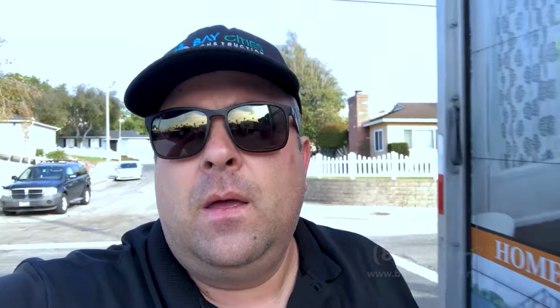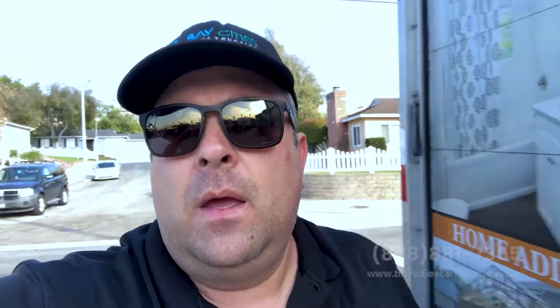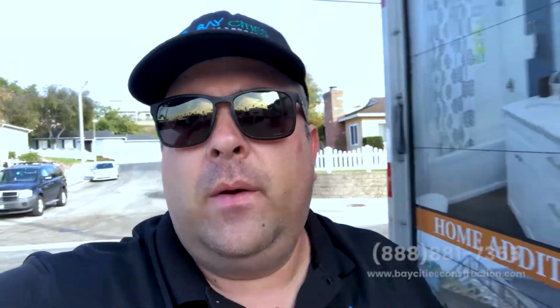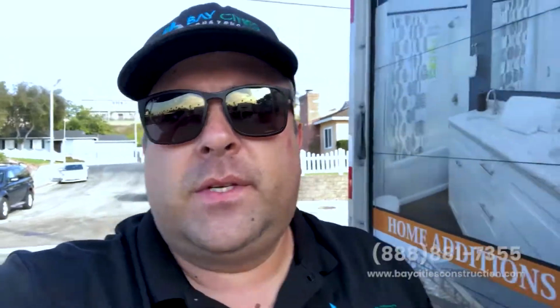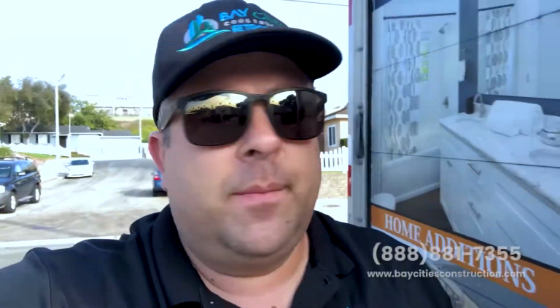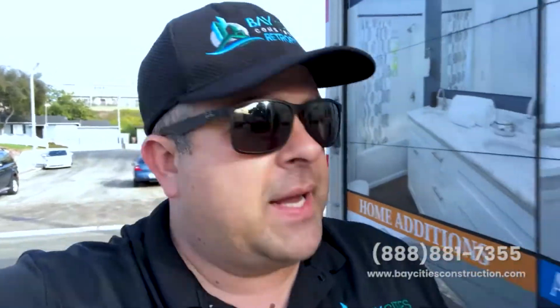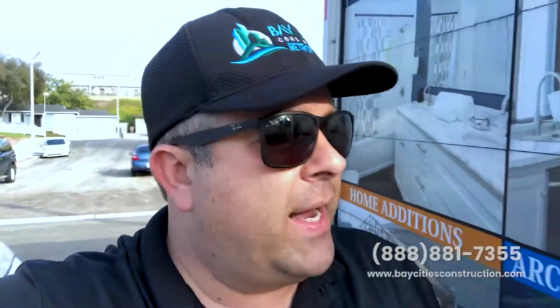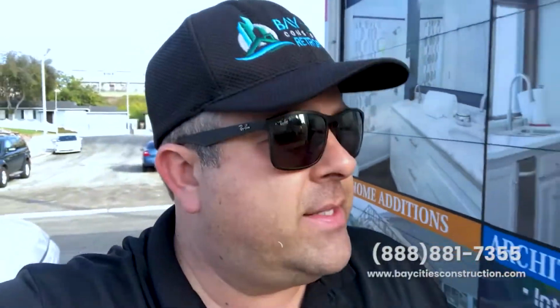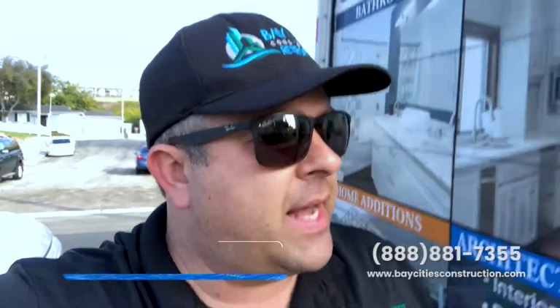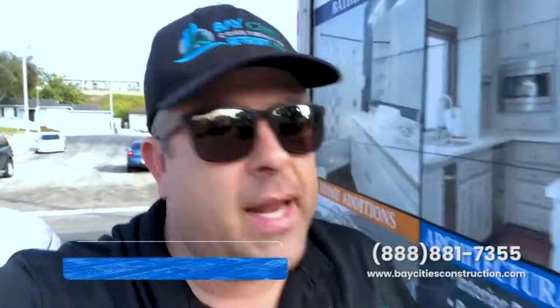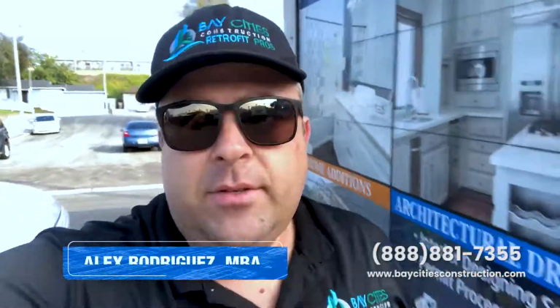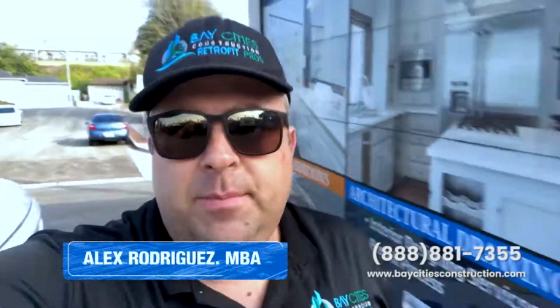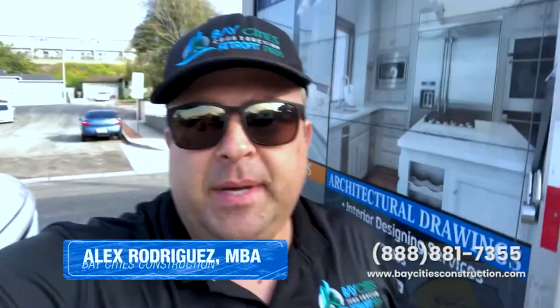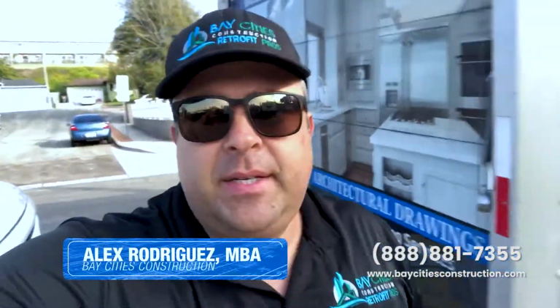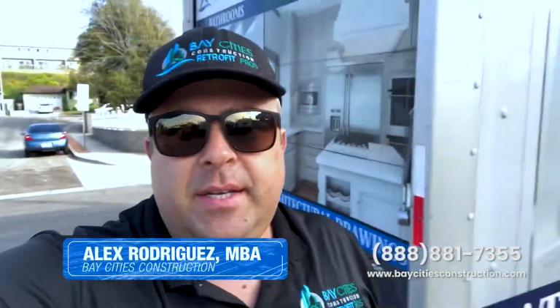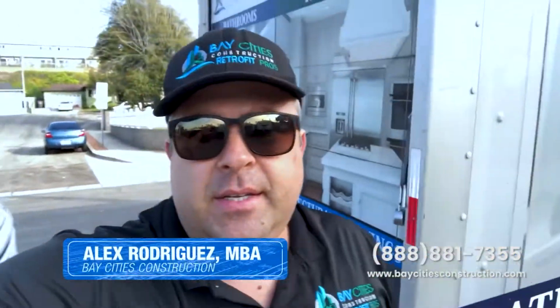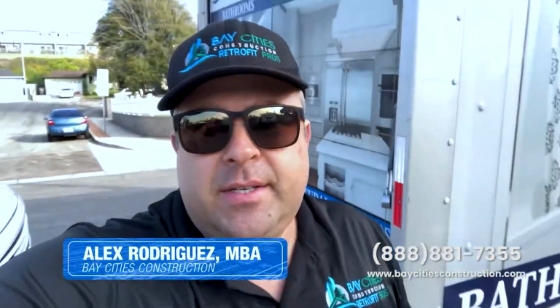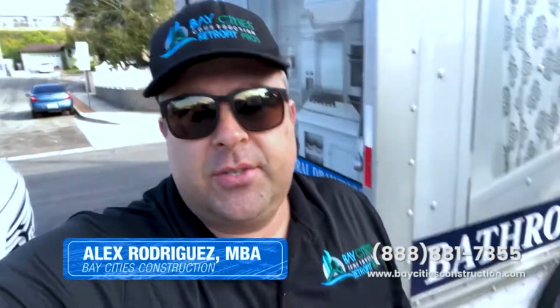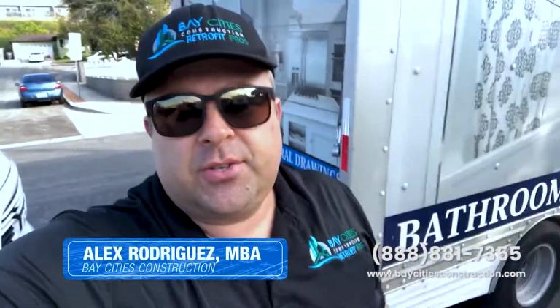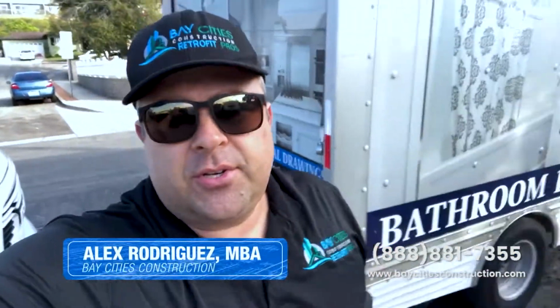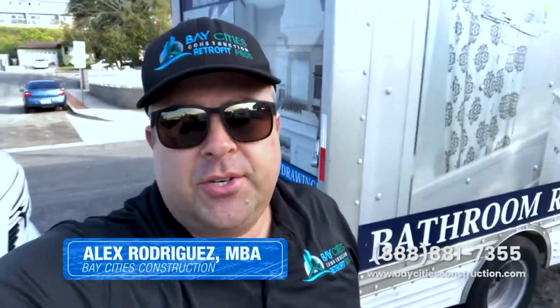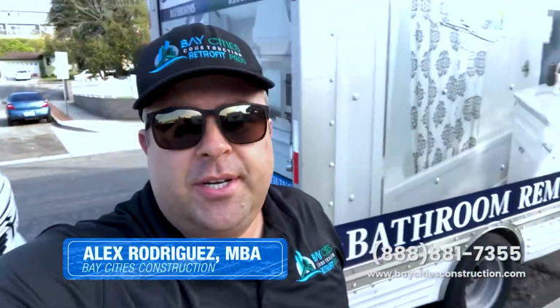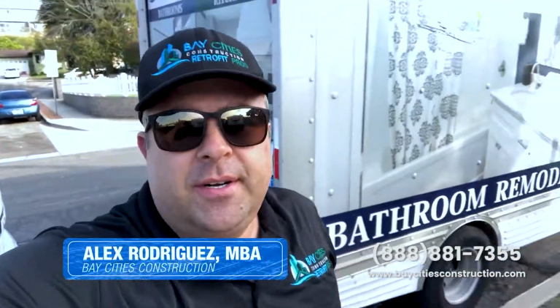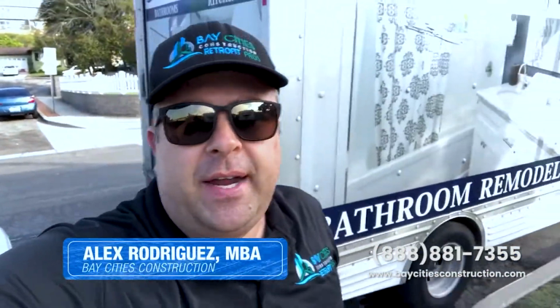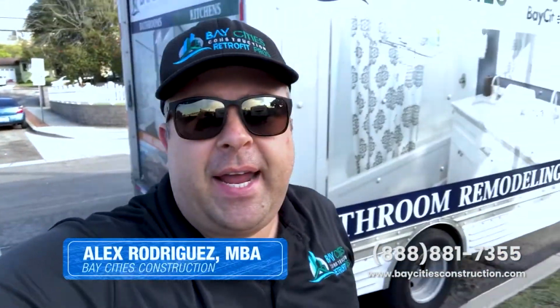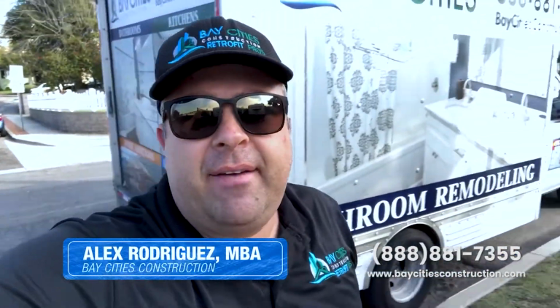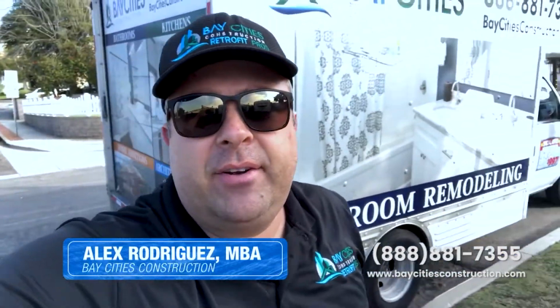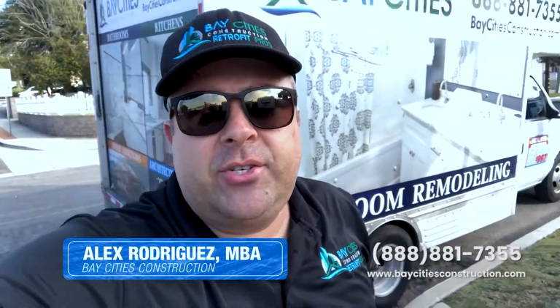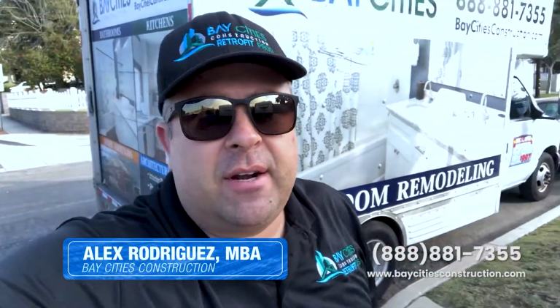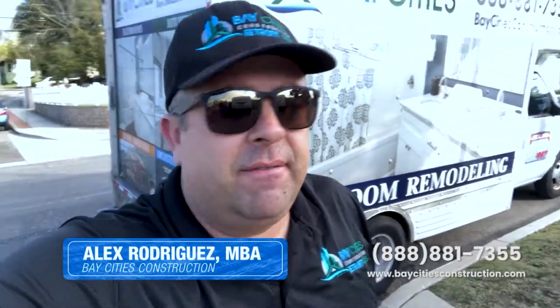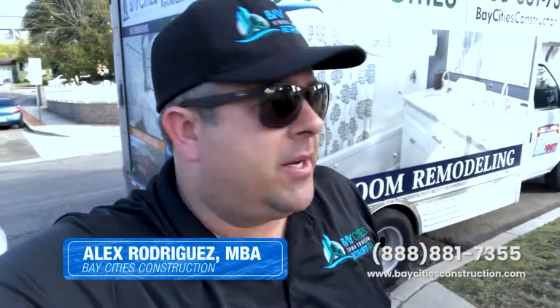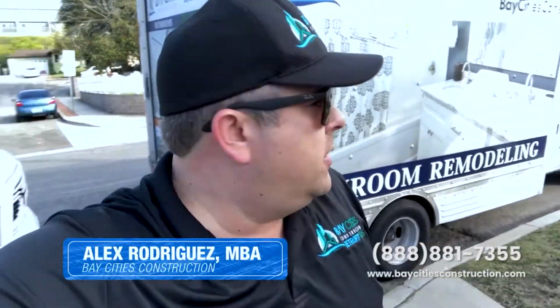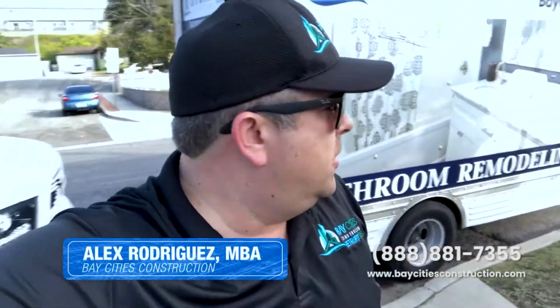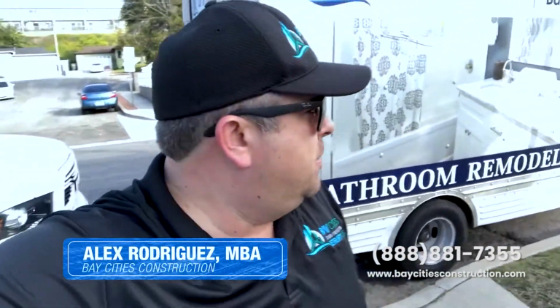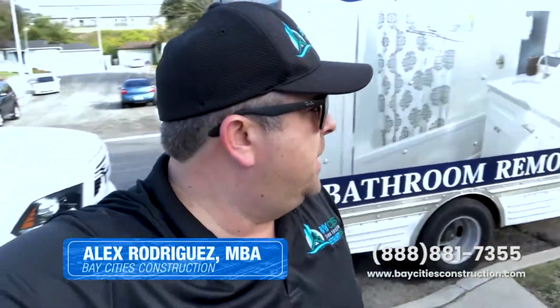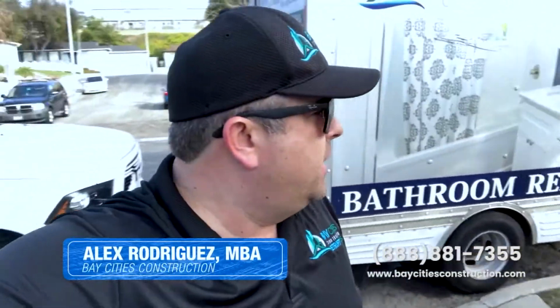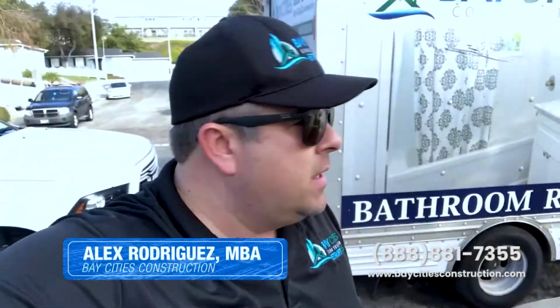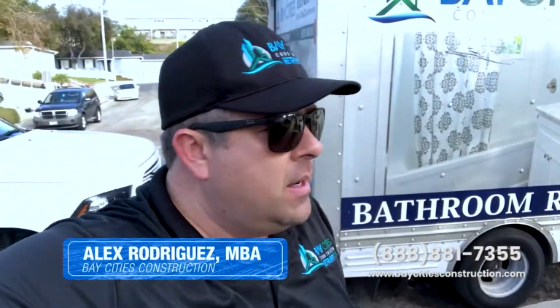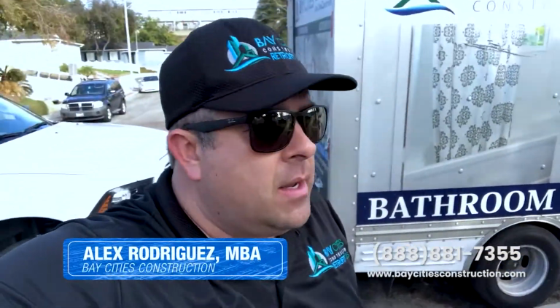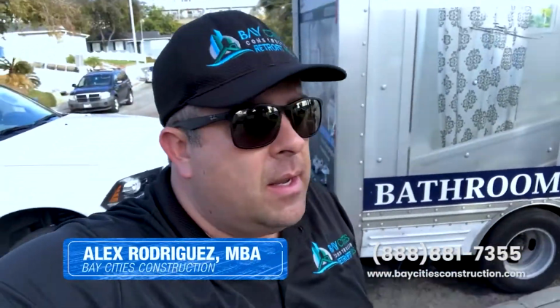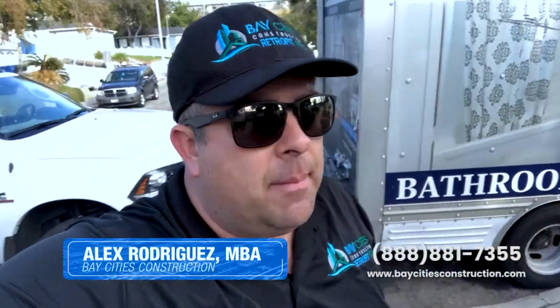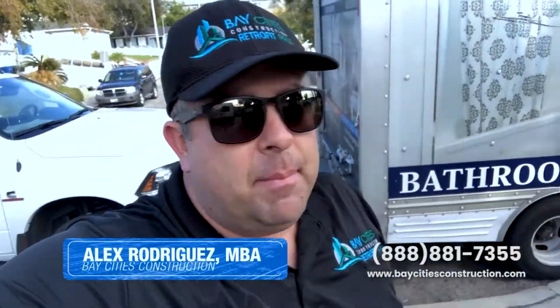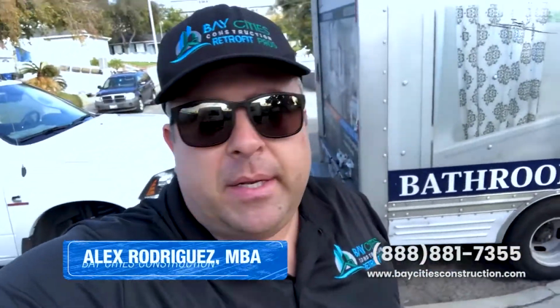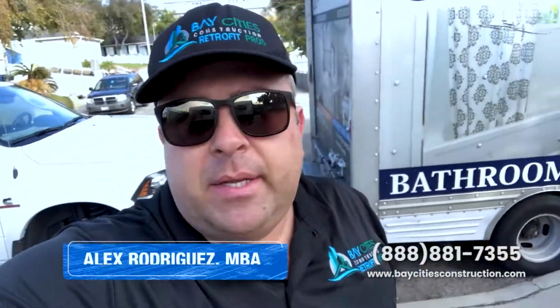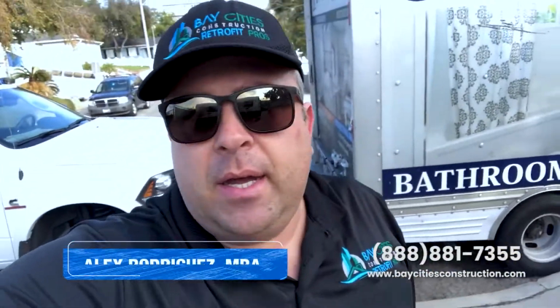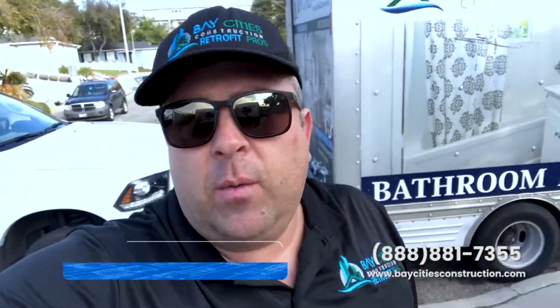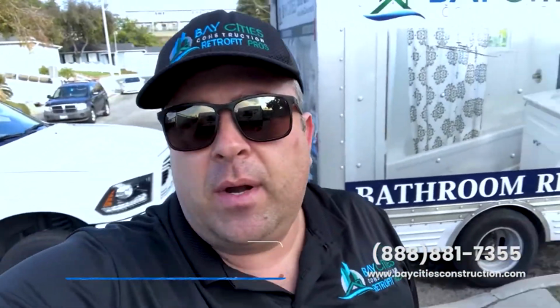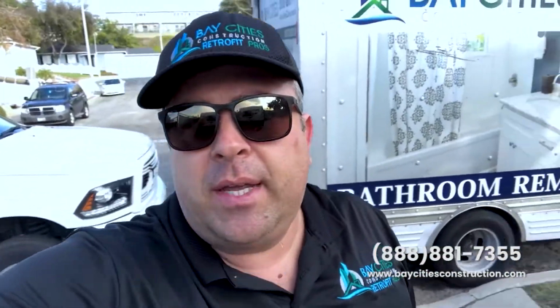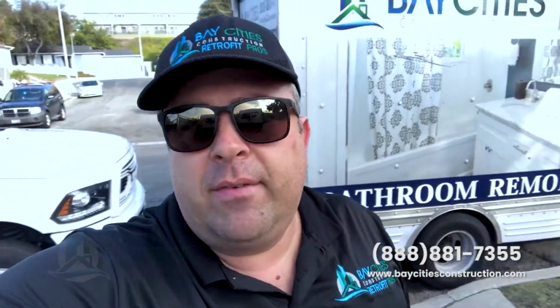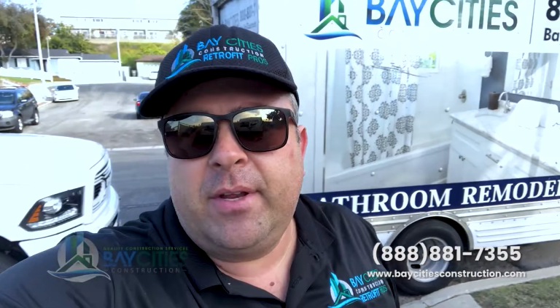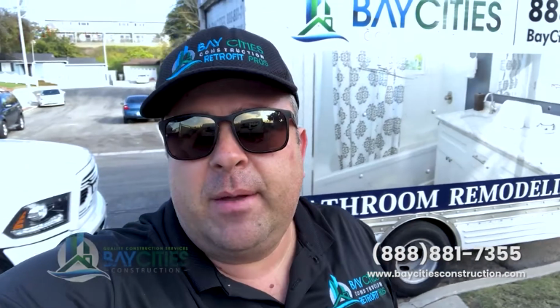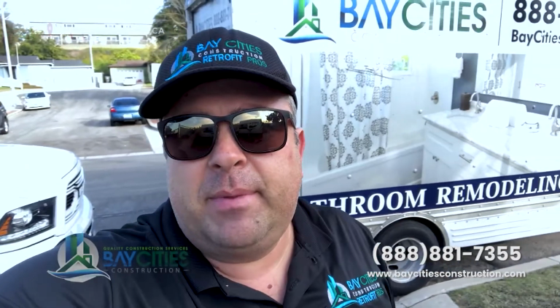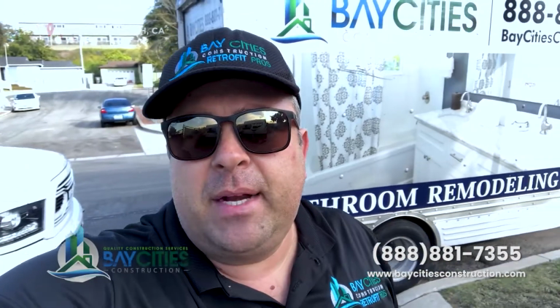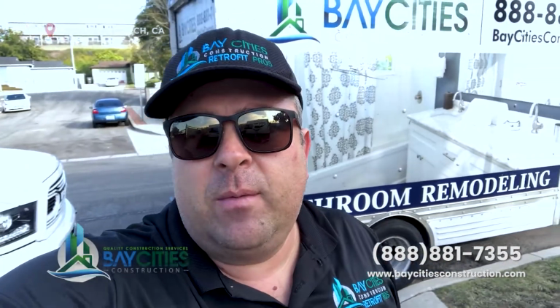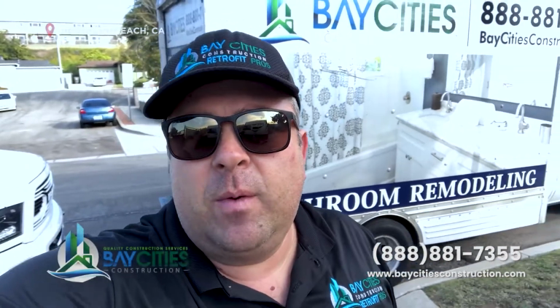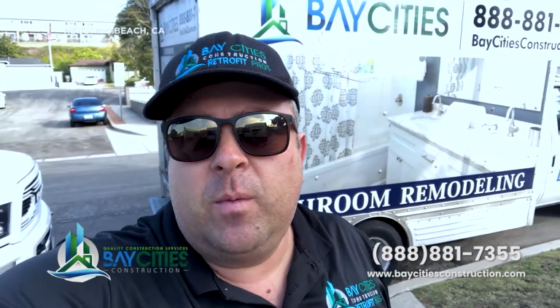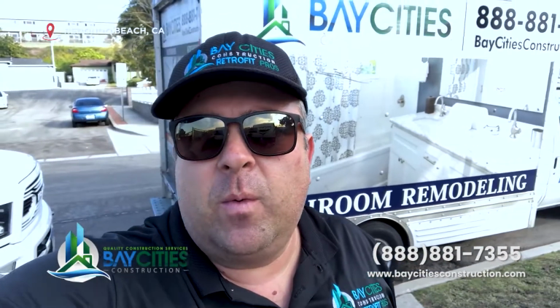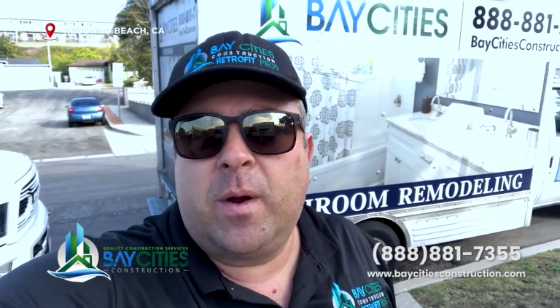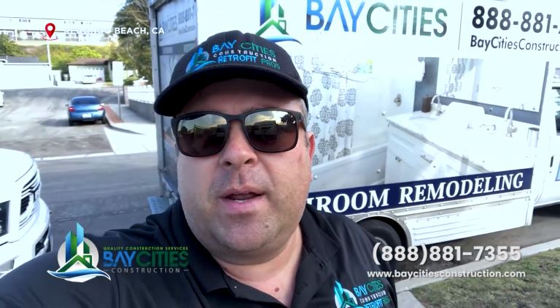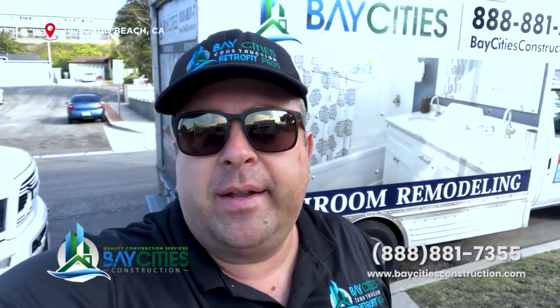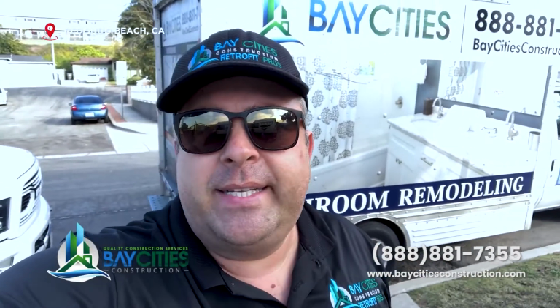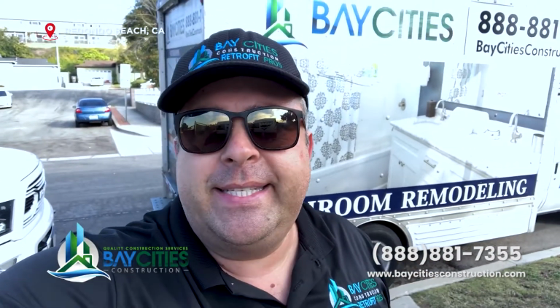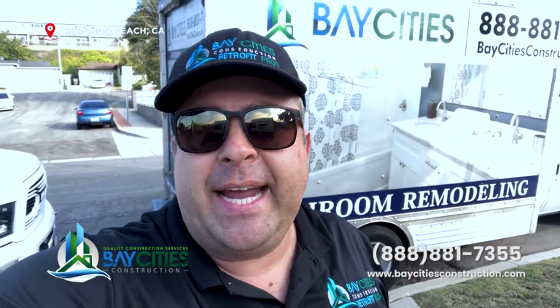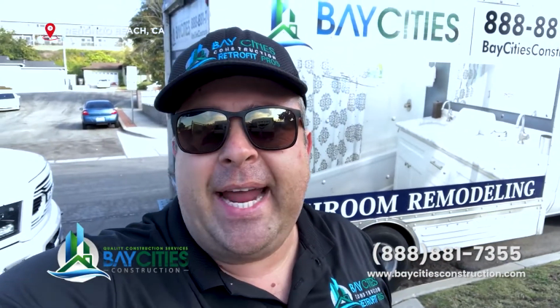Hey, what's up guys? Alex of Bay City's Construction here. Haven't shot a video in a little bit, but I want to give you an update on what we're working on today.